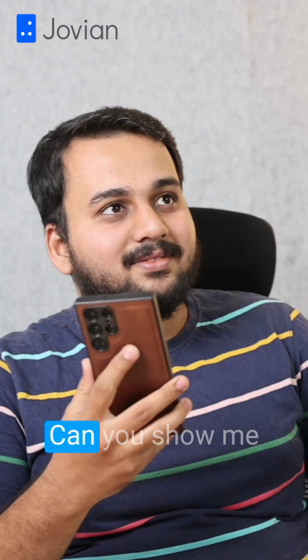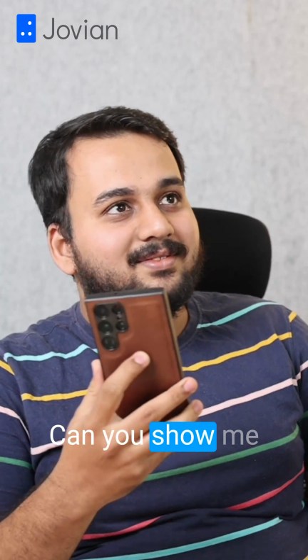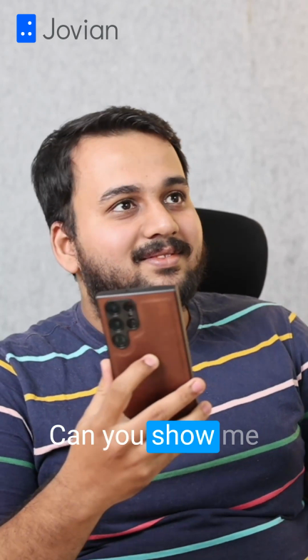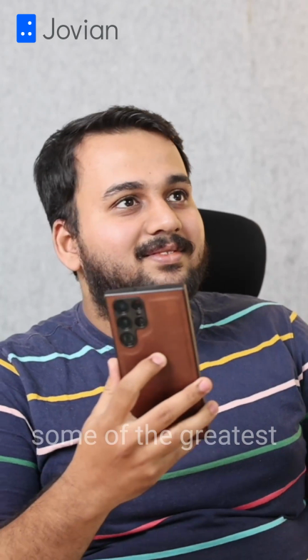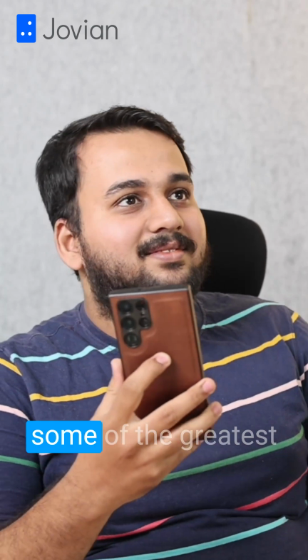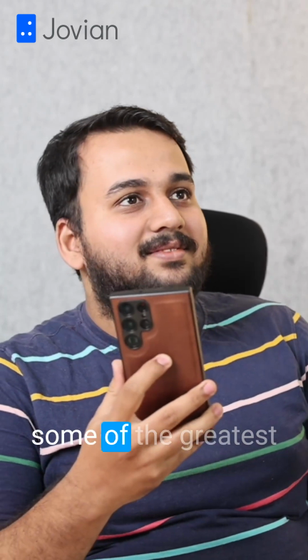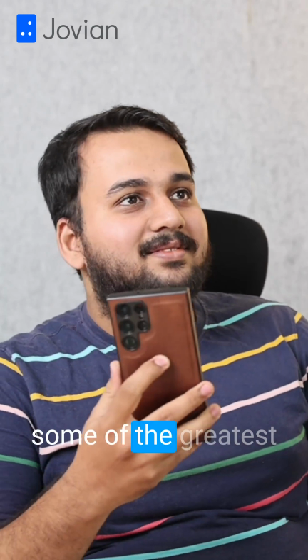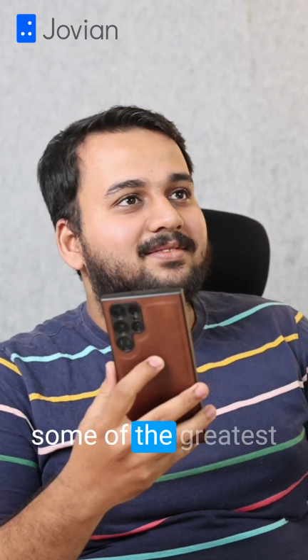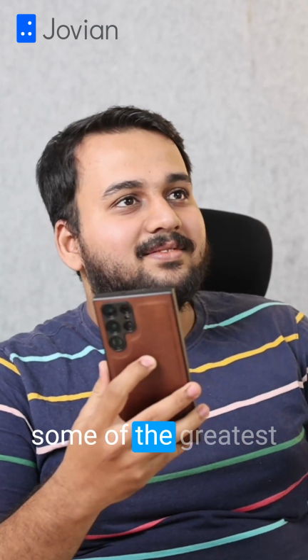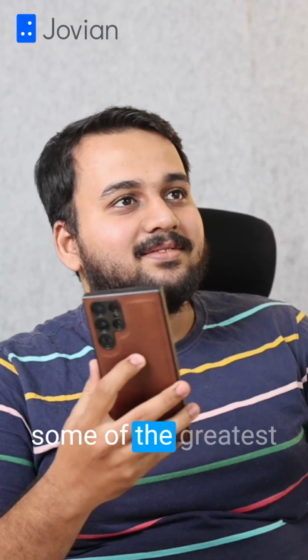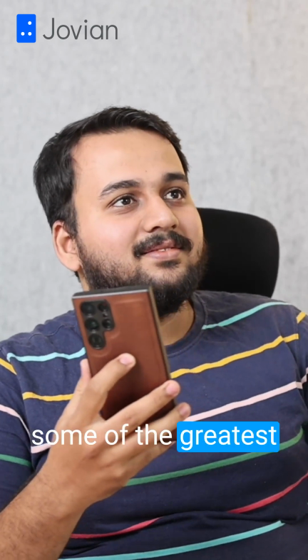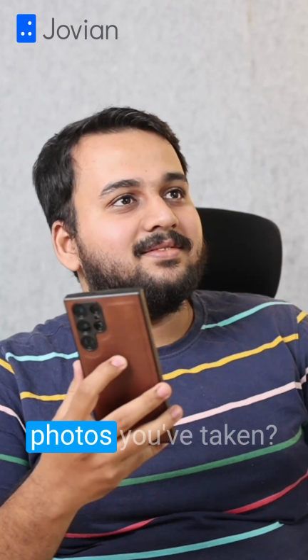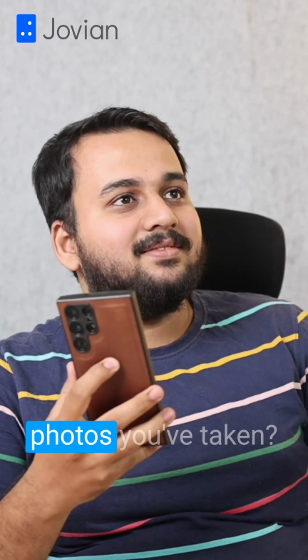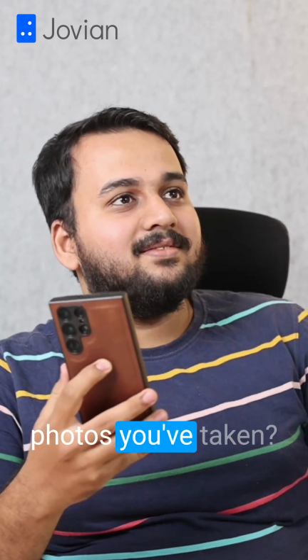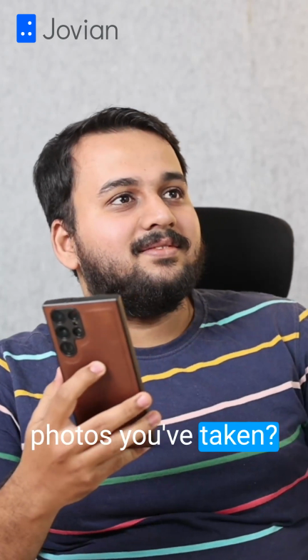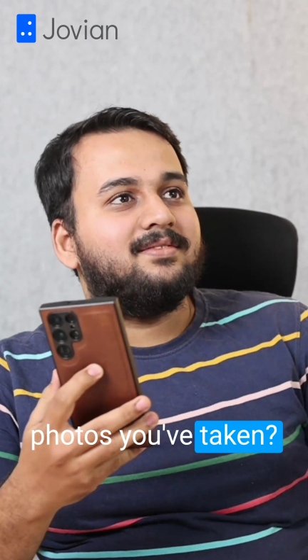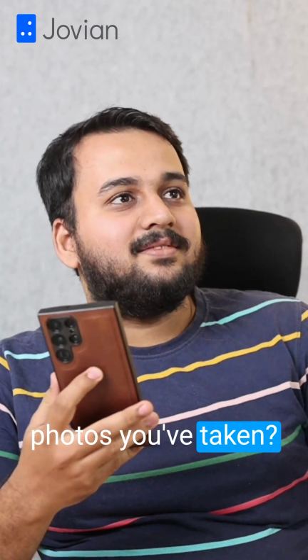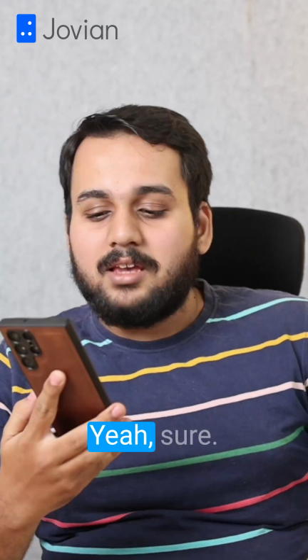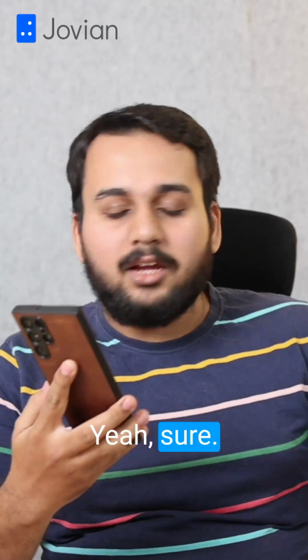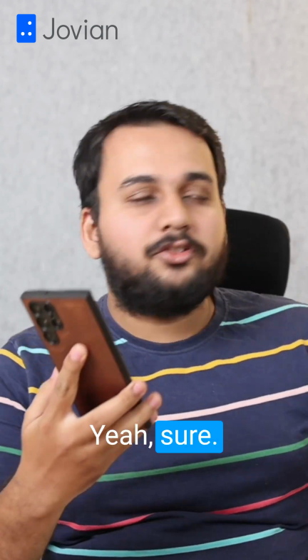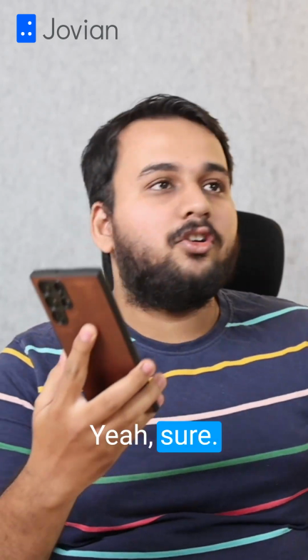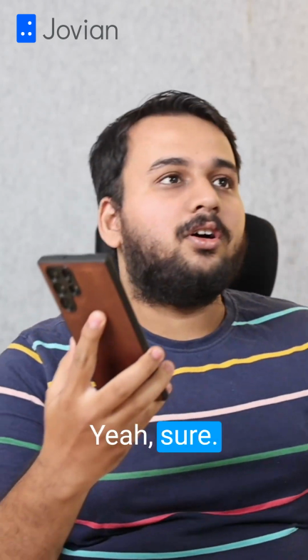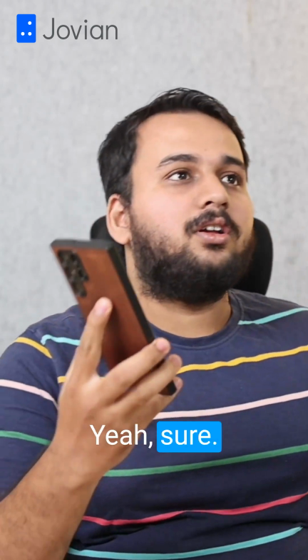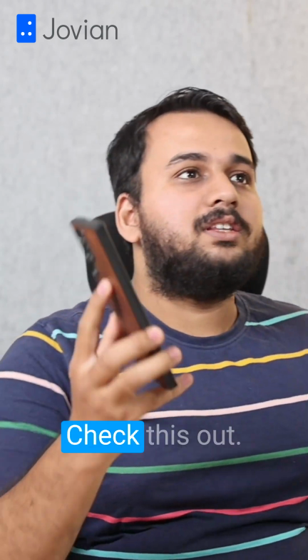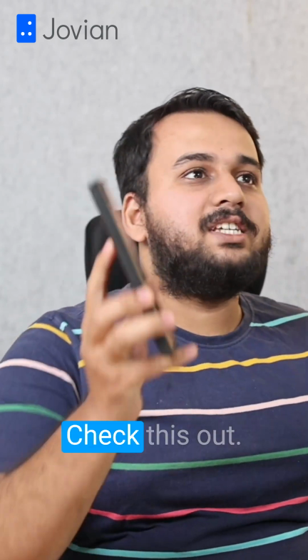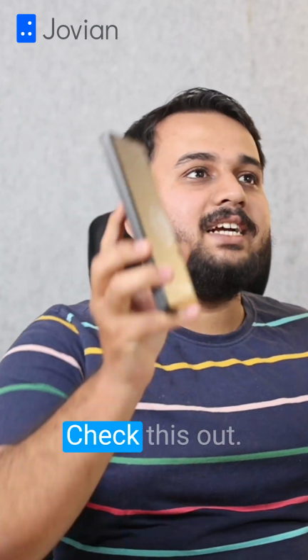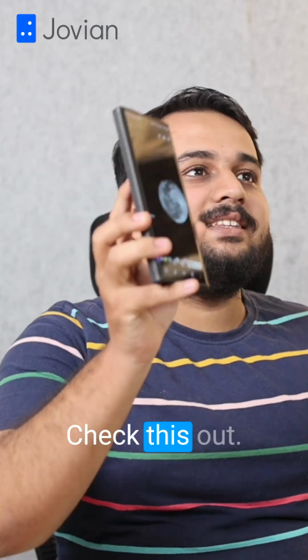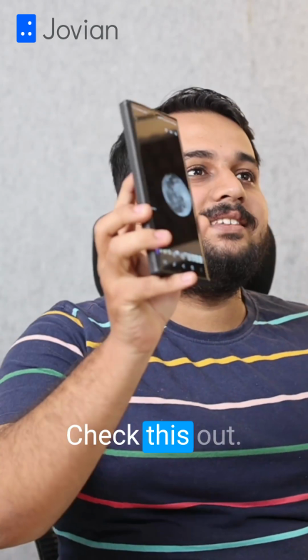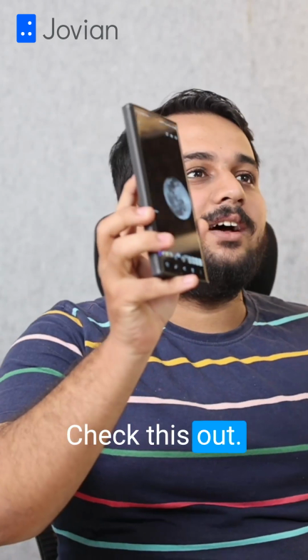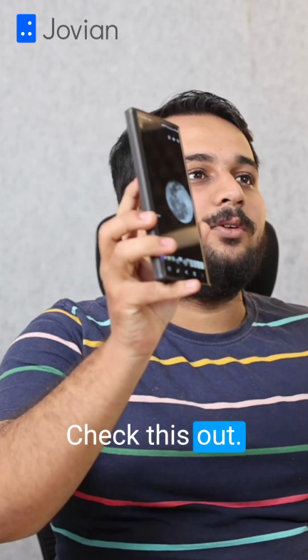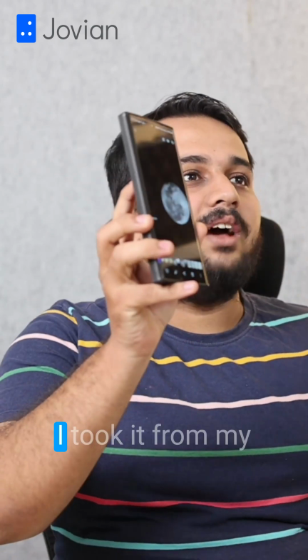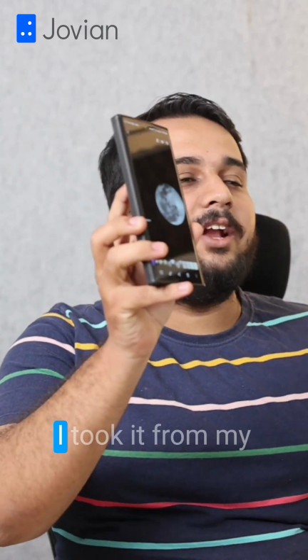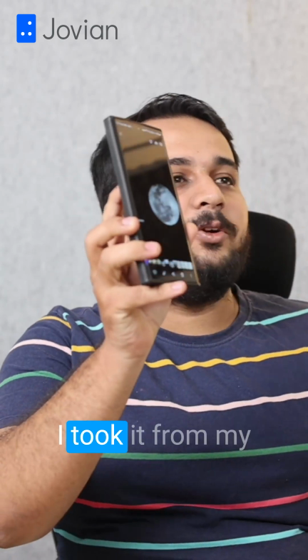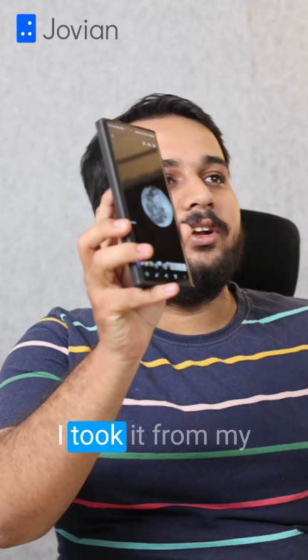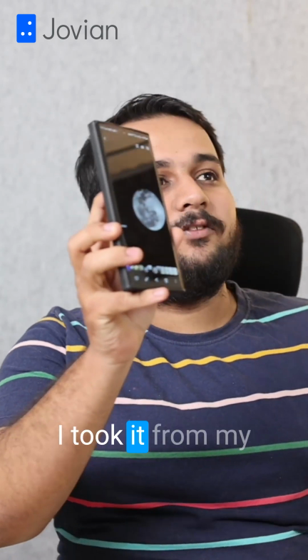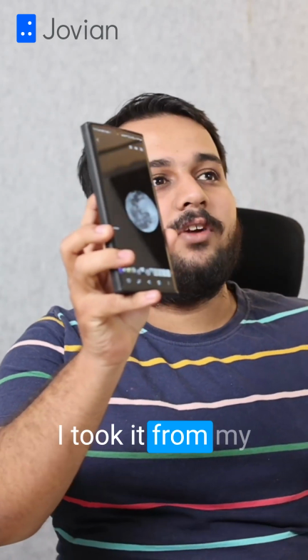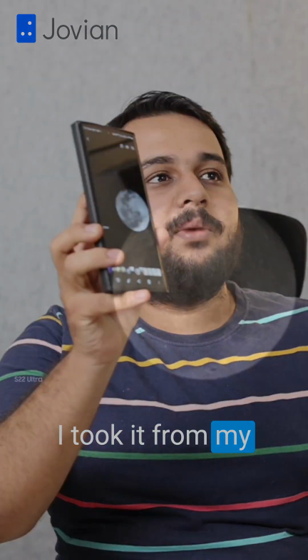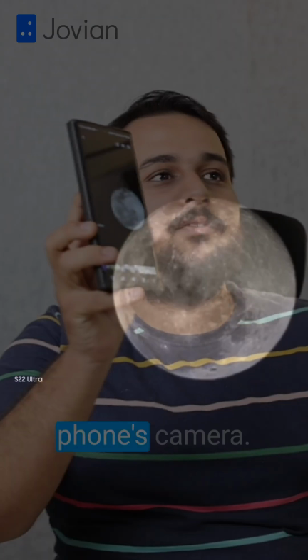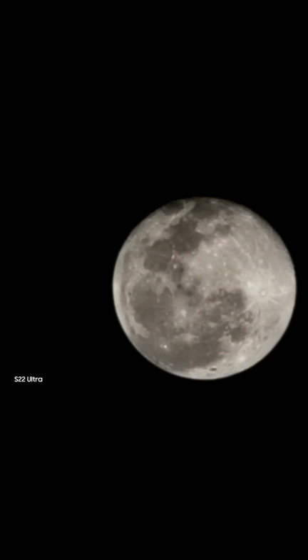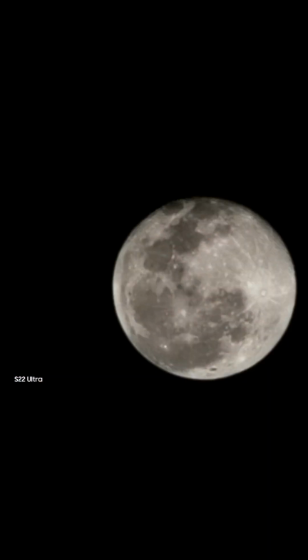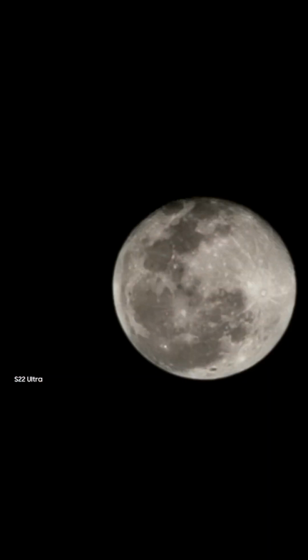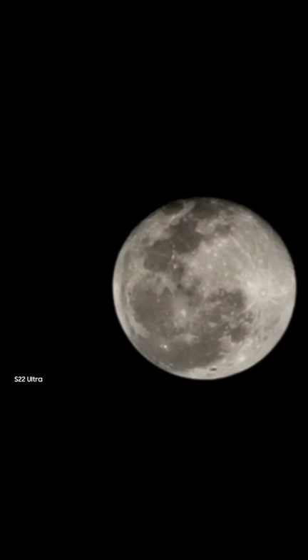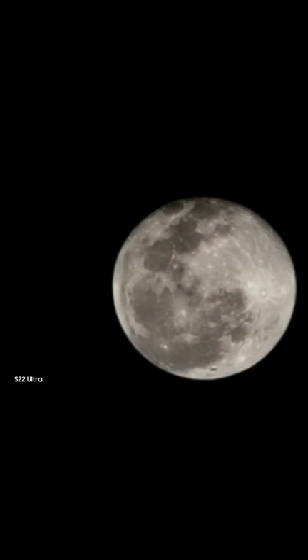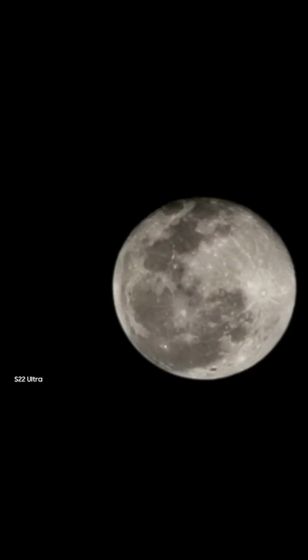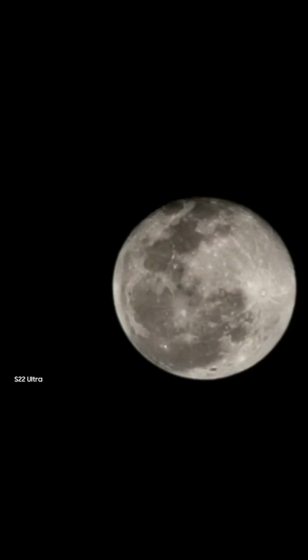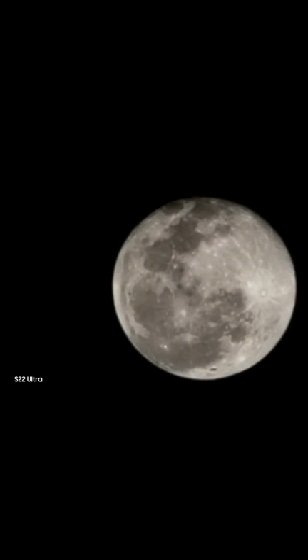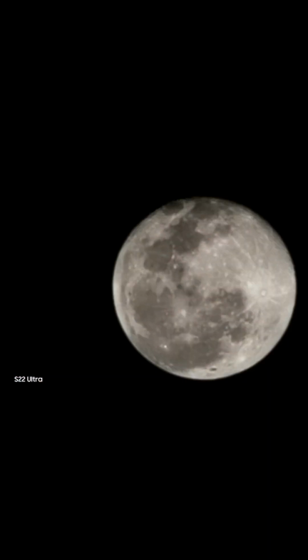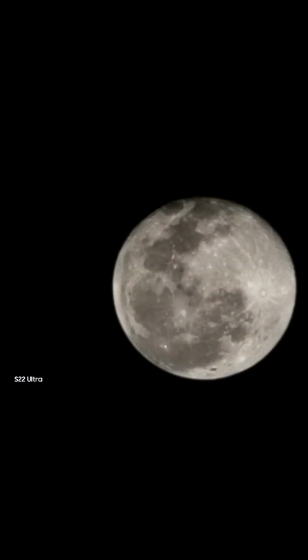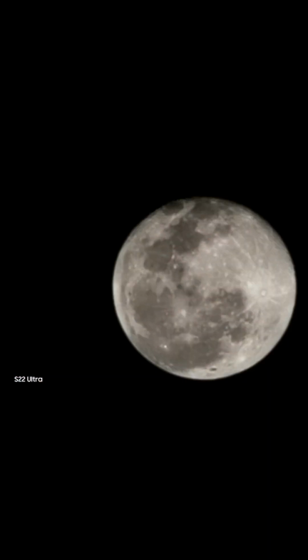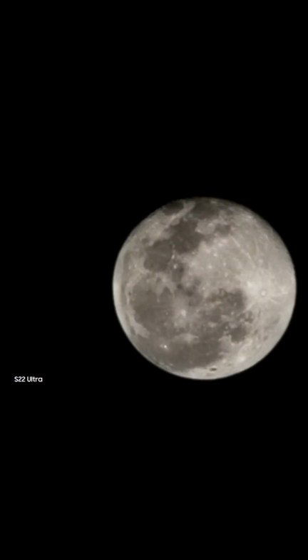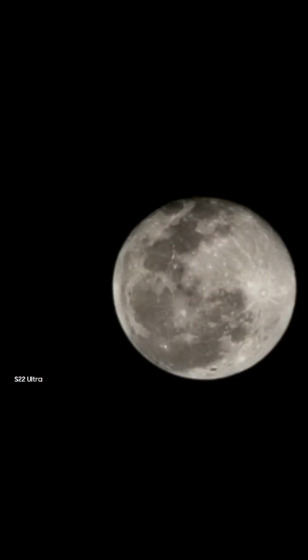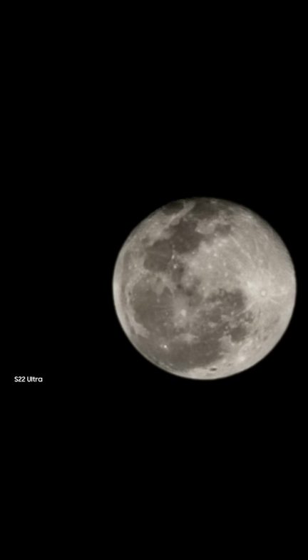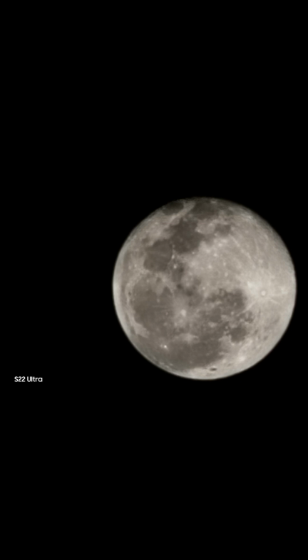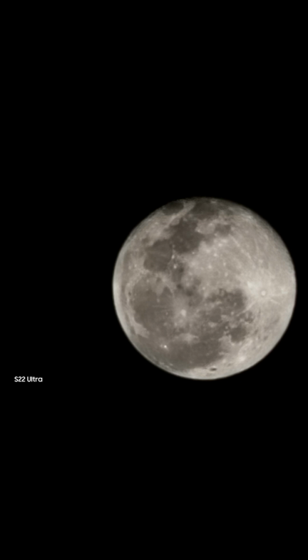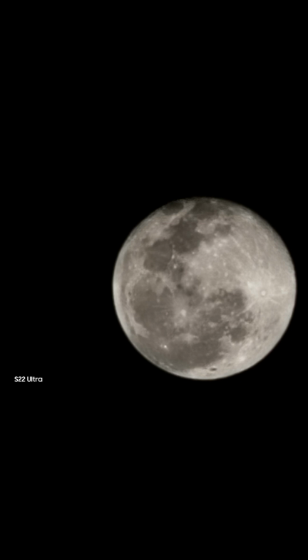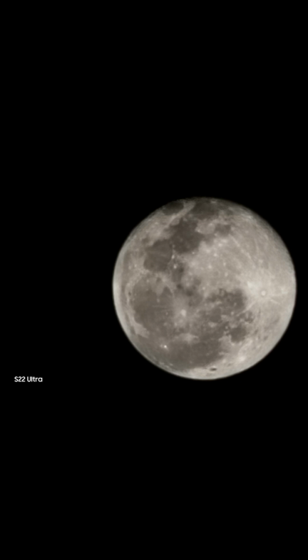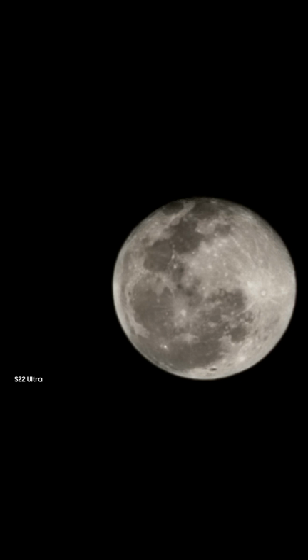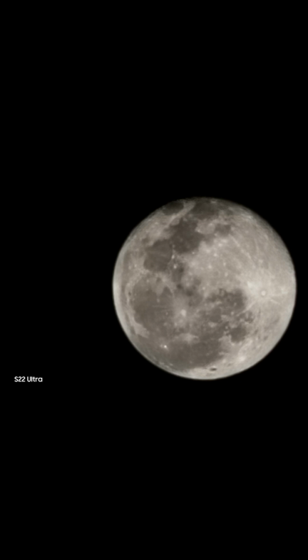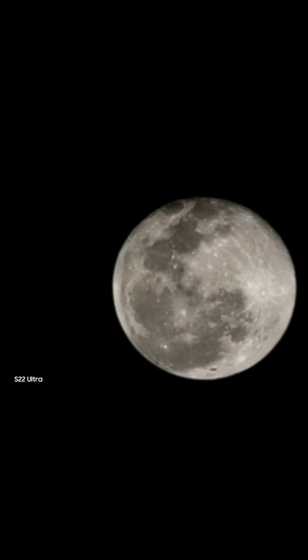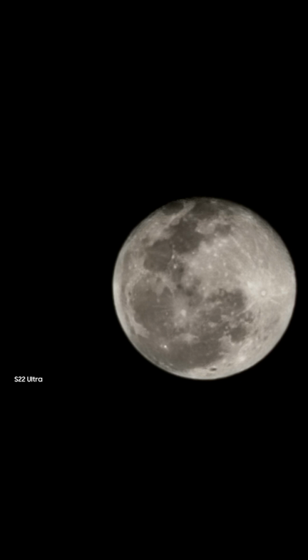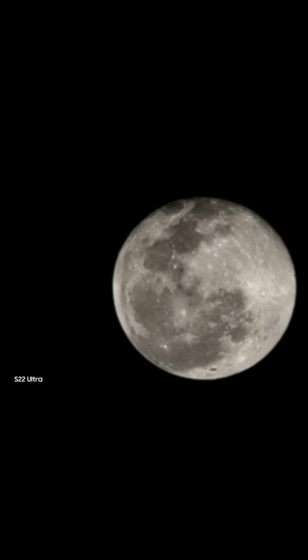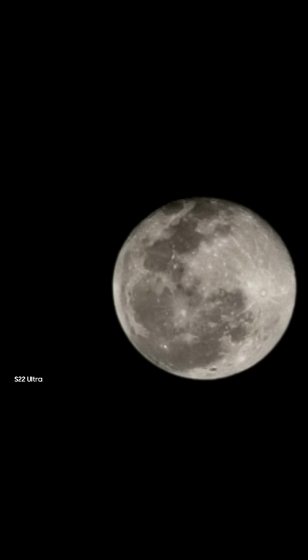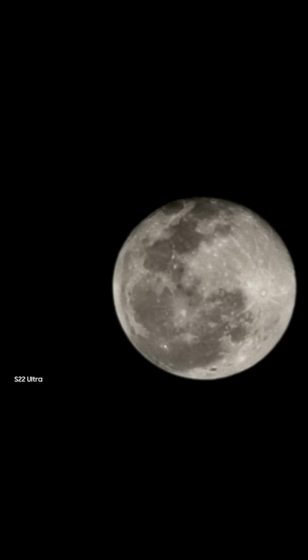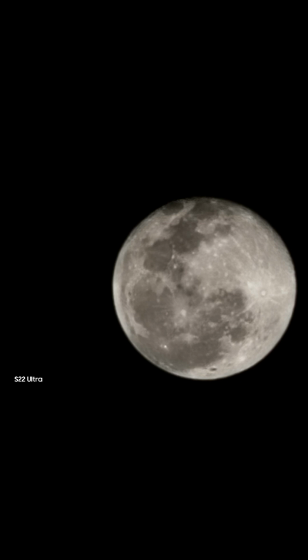Can you show me some of the greatest photos you've taken? Yeah, sure. Check this out. I took it from my phone's camera. That doesn't look like a smartphone camera's picture.